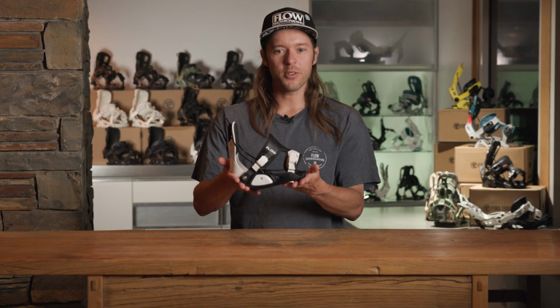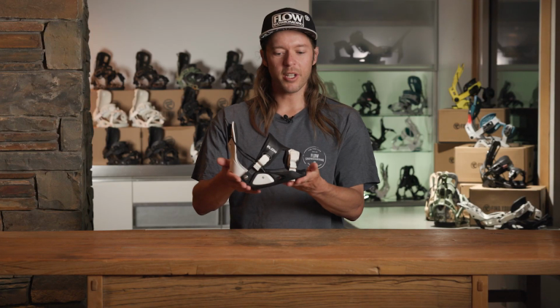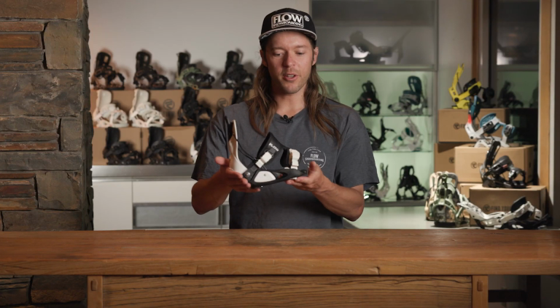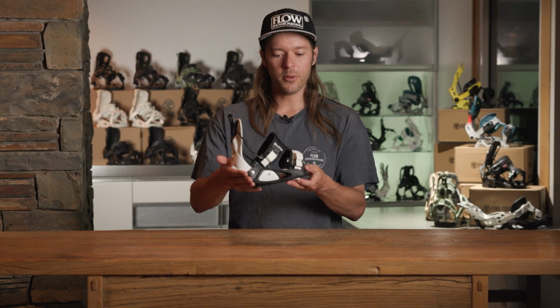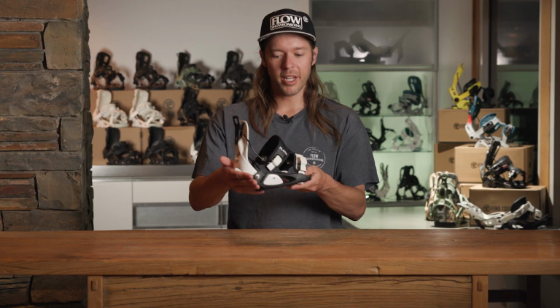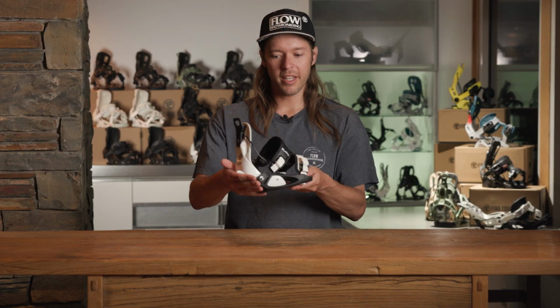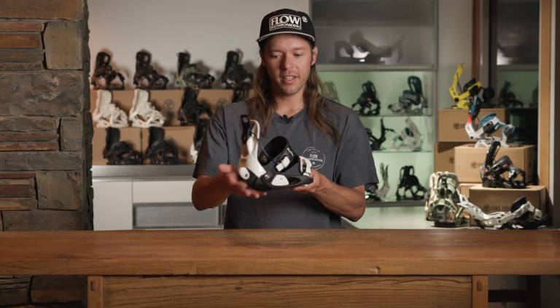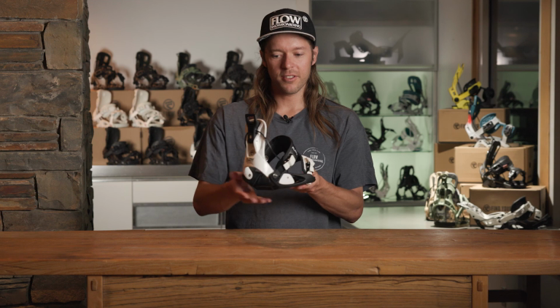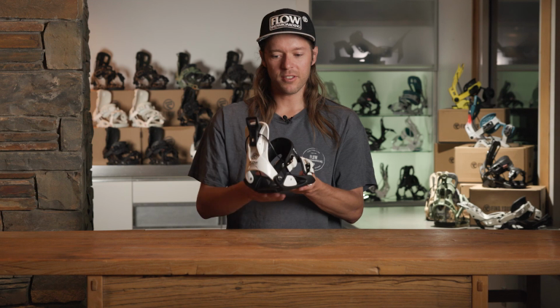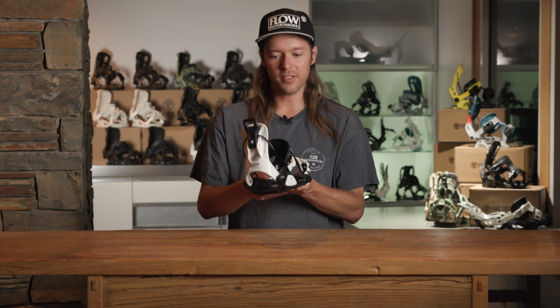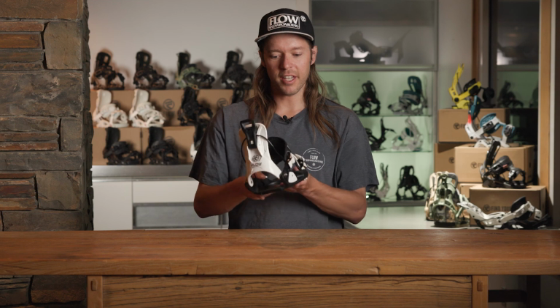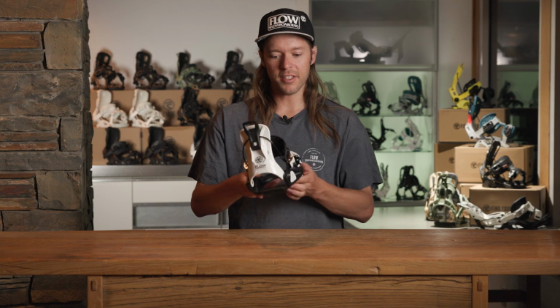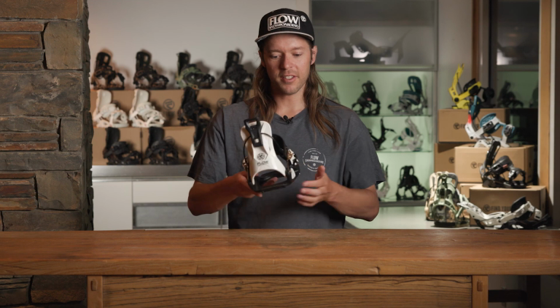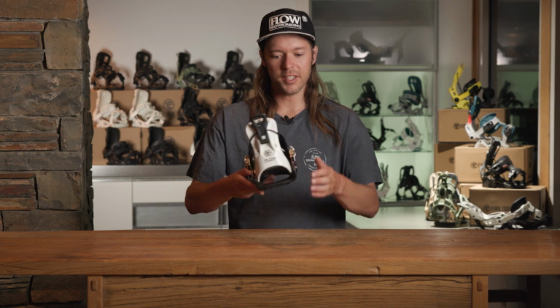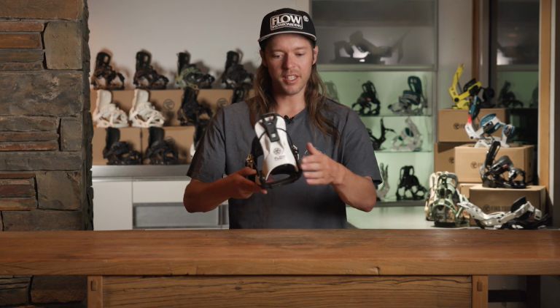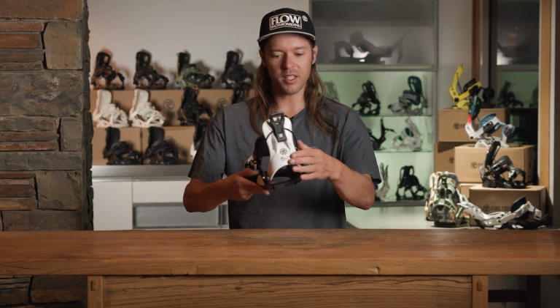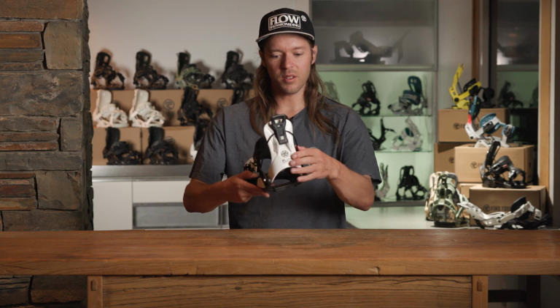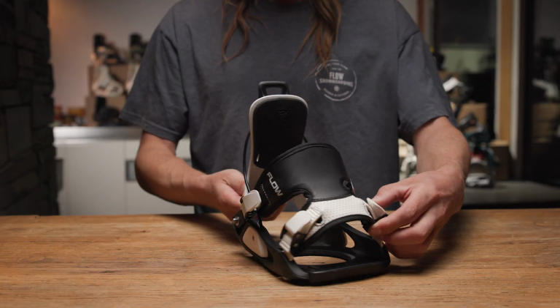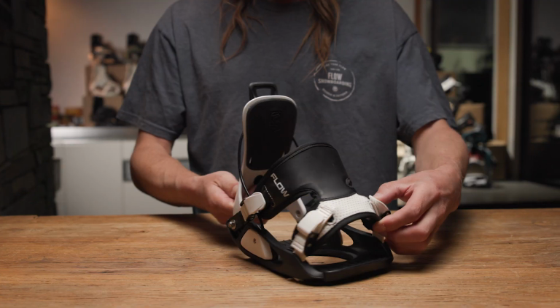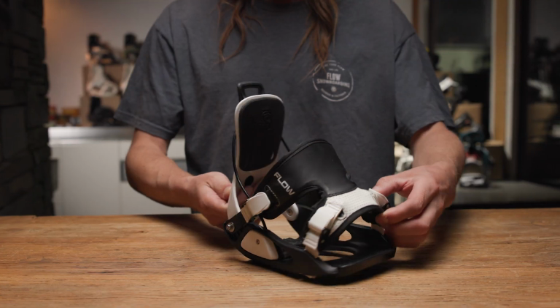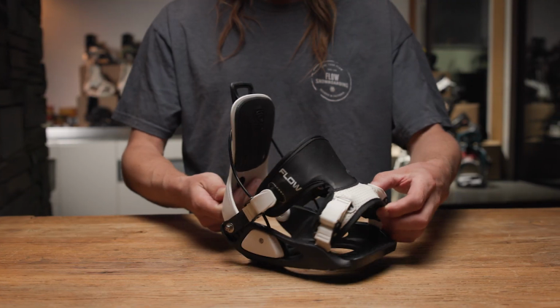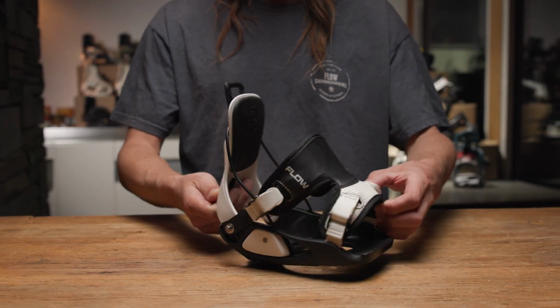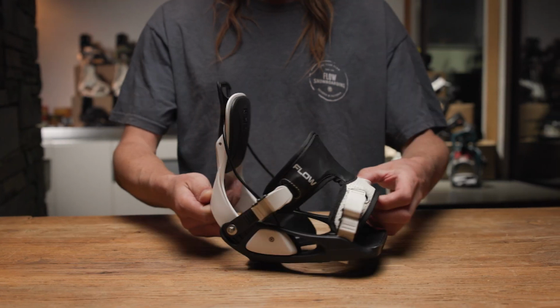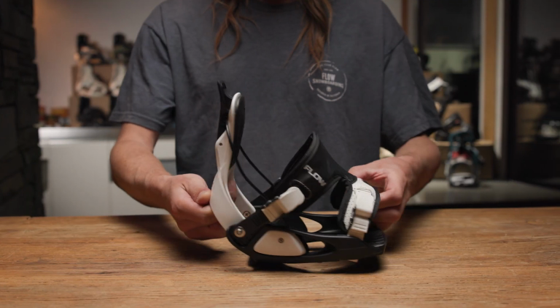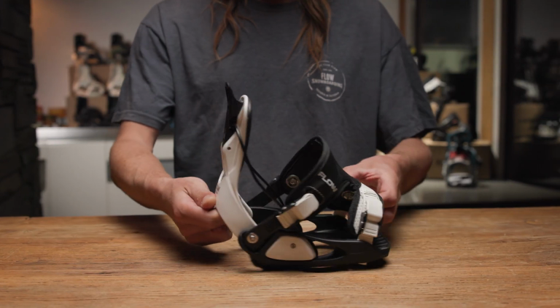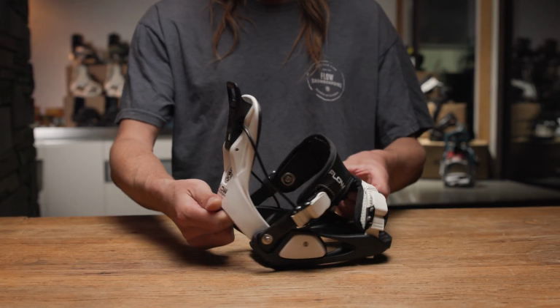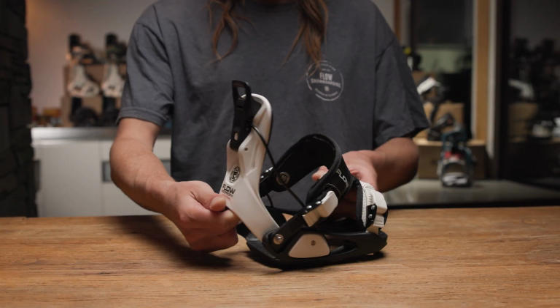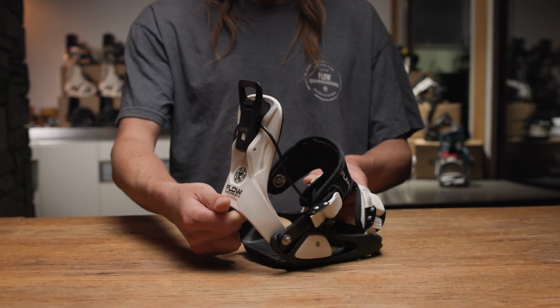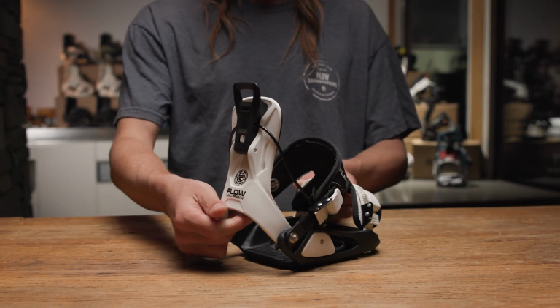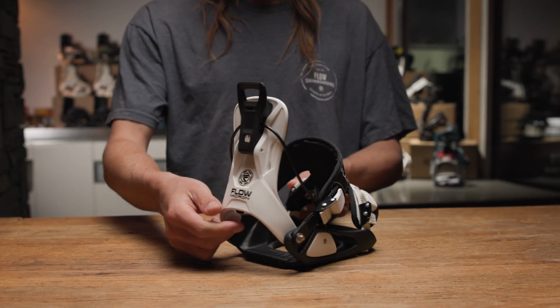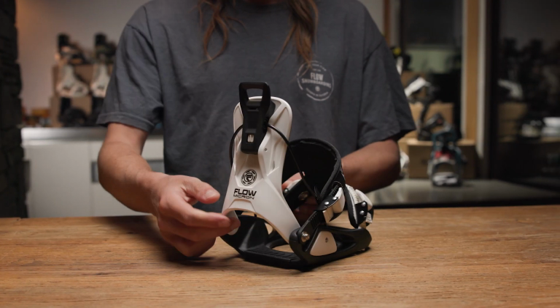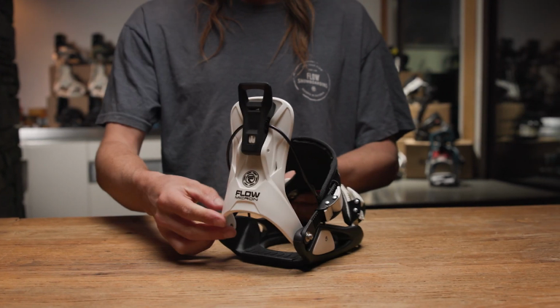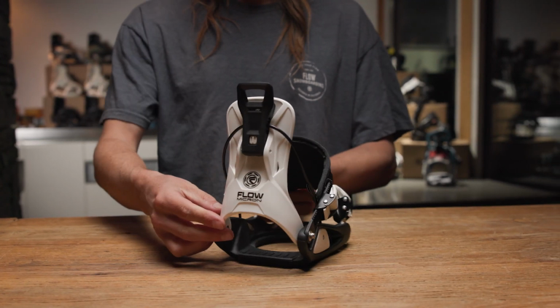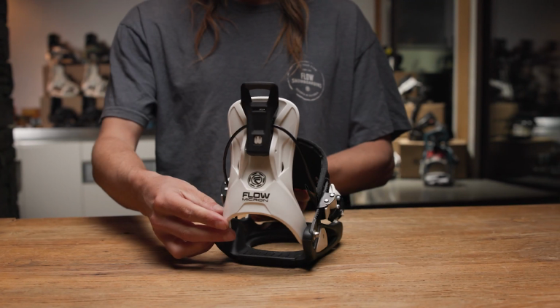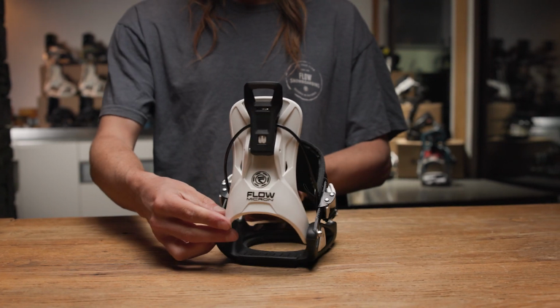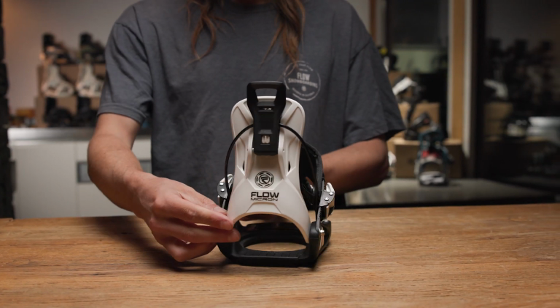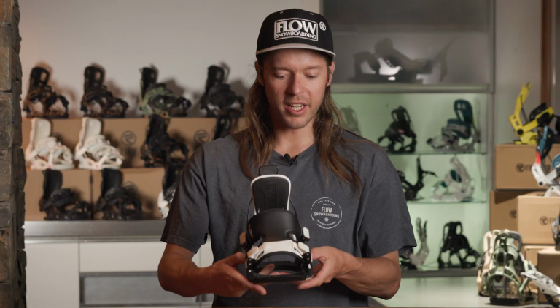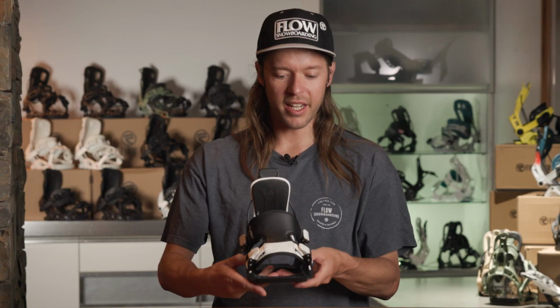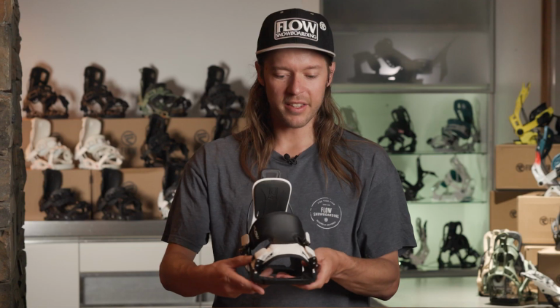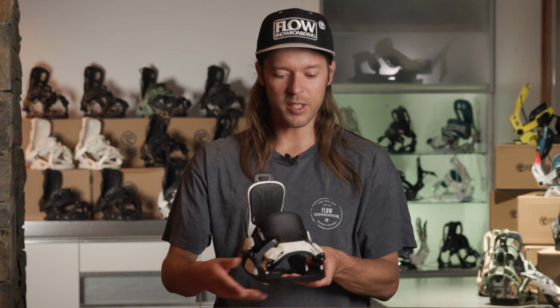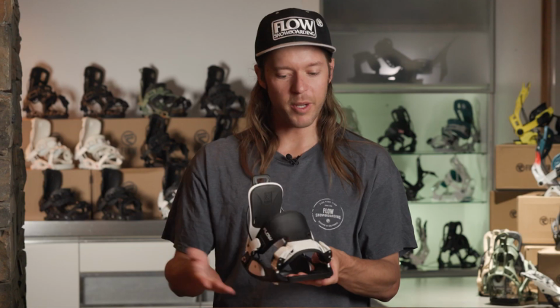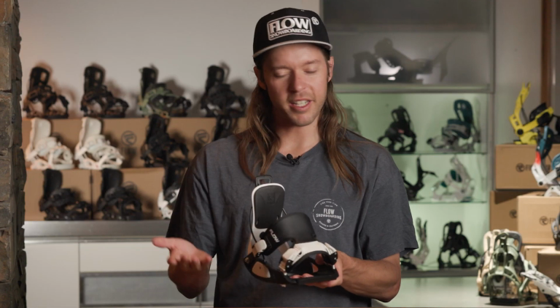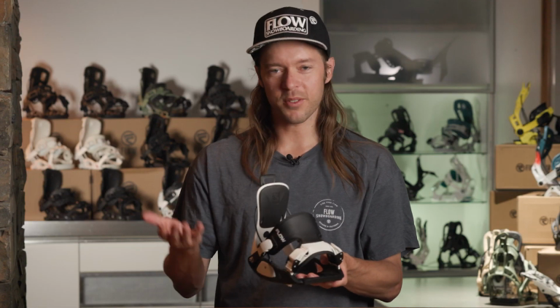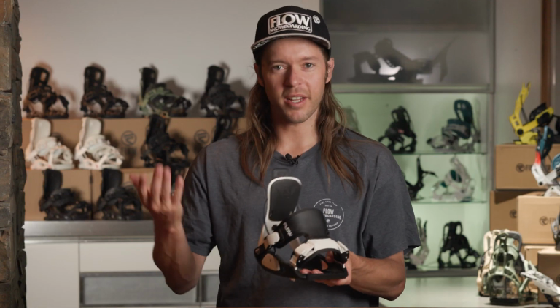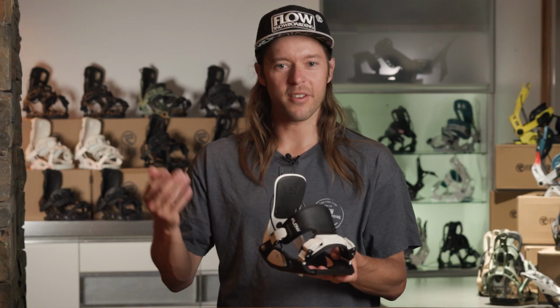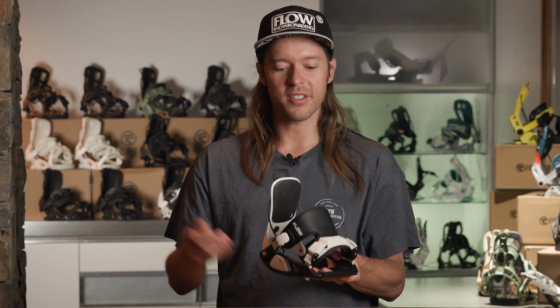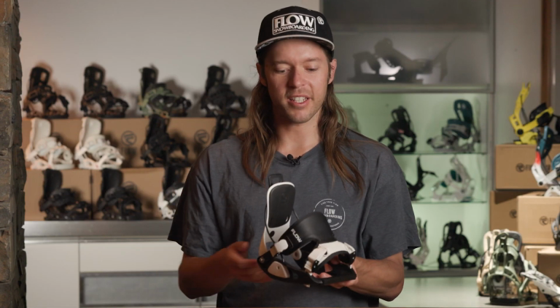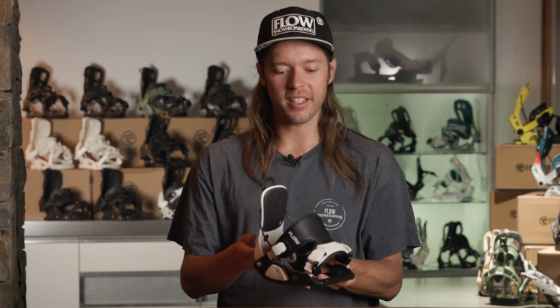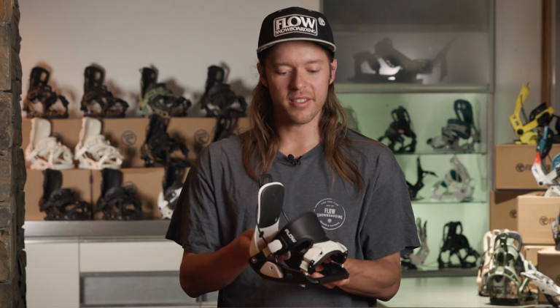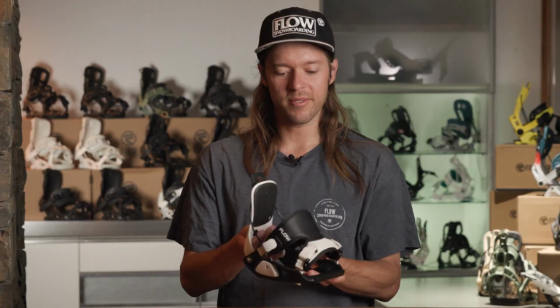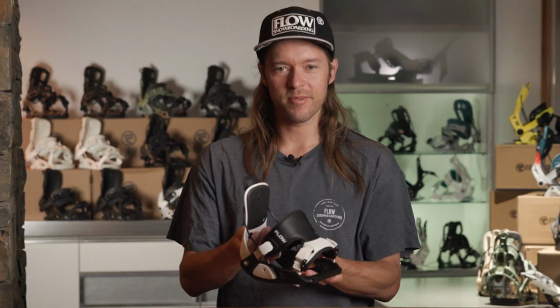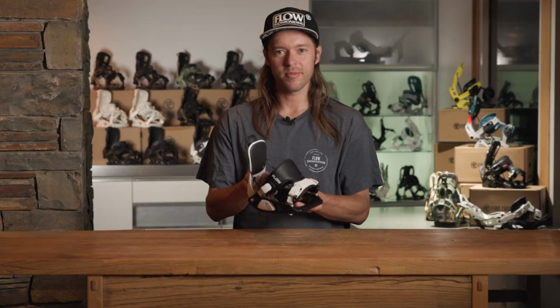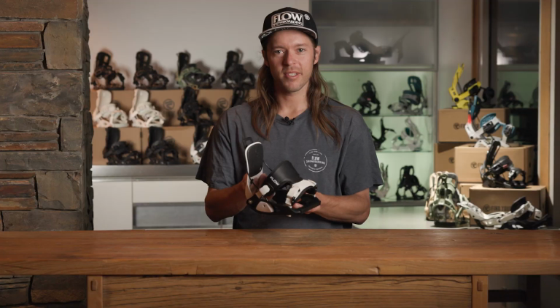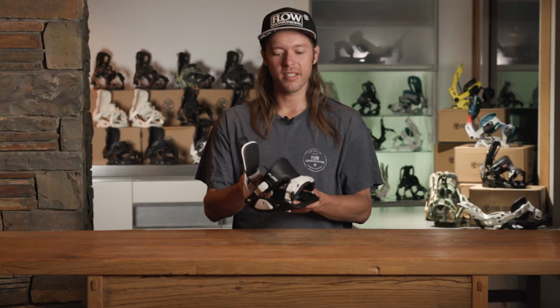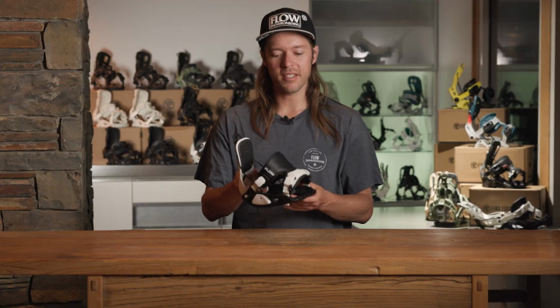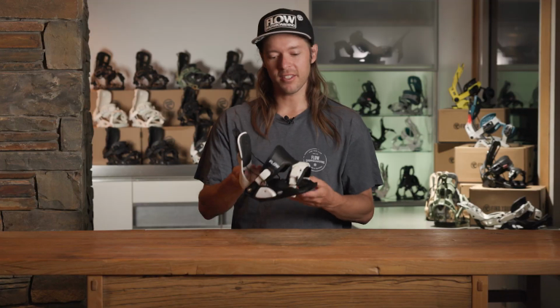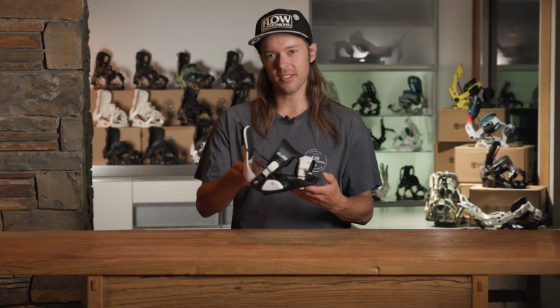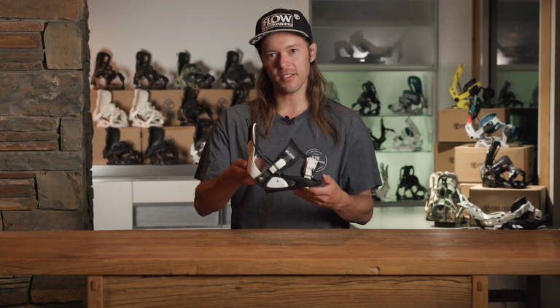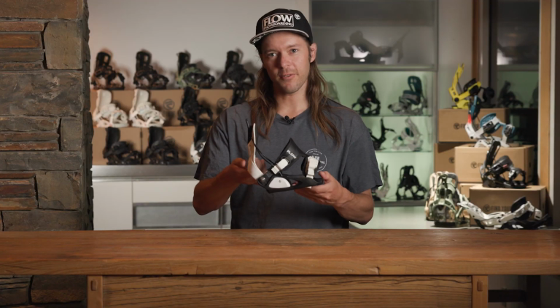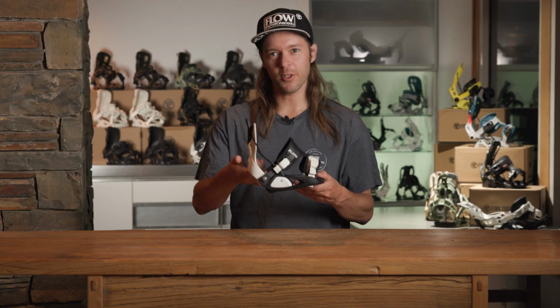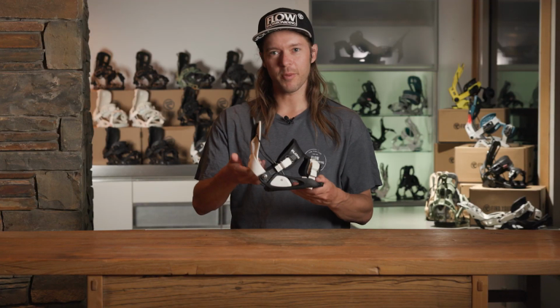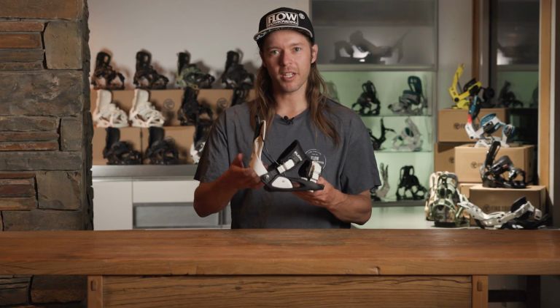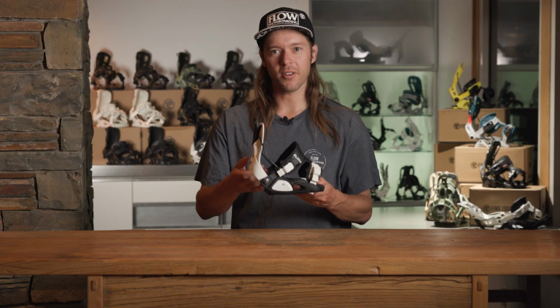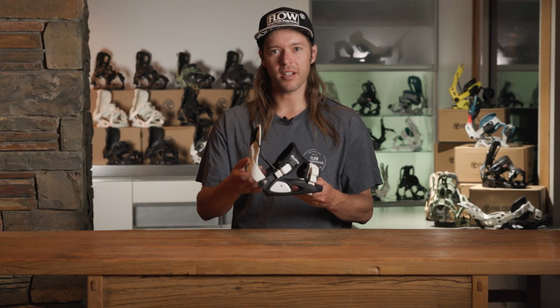This year we have a fresh new colorway — just a nice, clean black and white. Man, I wish I had these bindings when I was a kid. This is the Flow Micron.